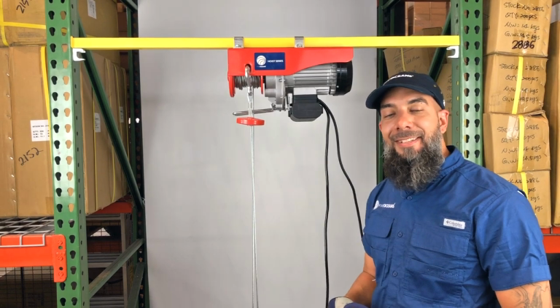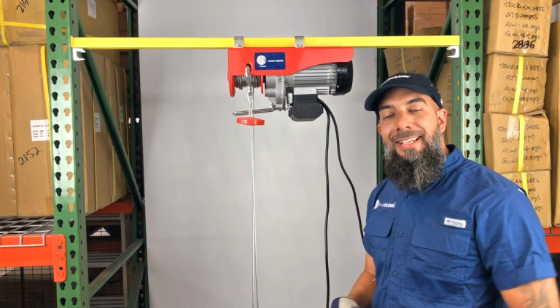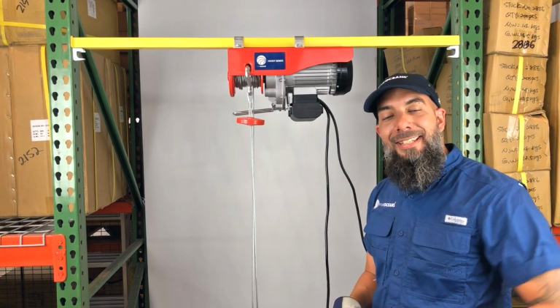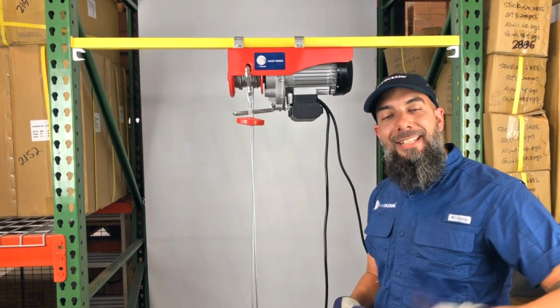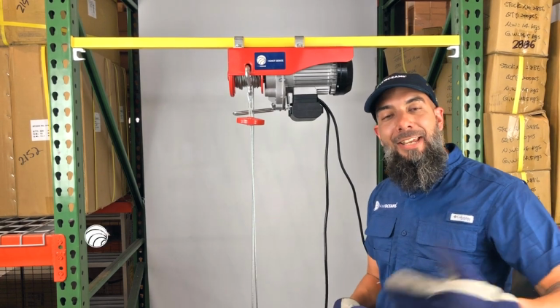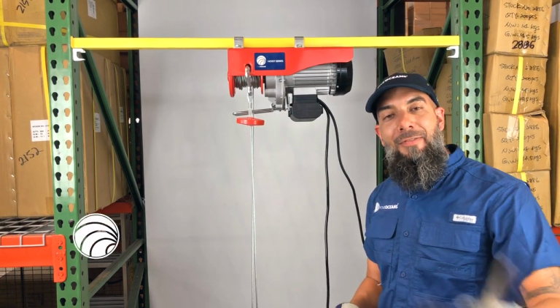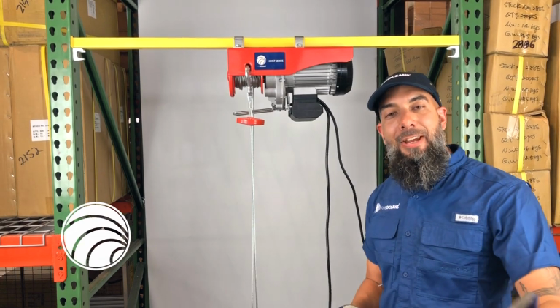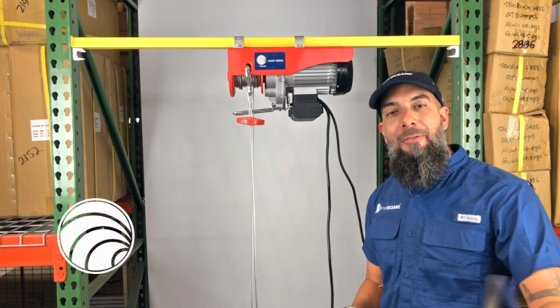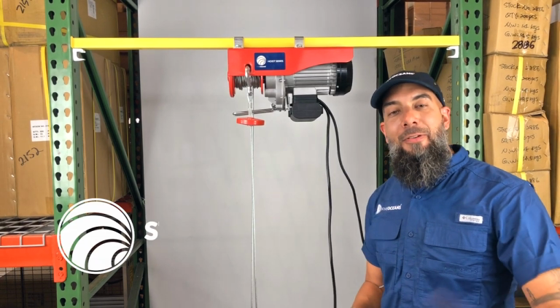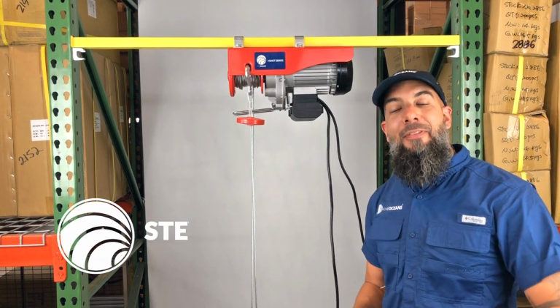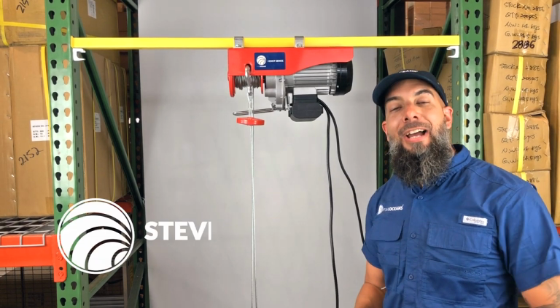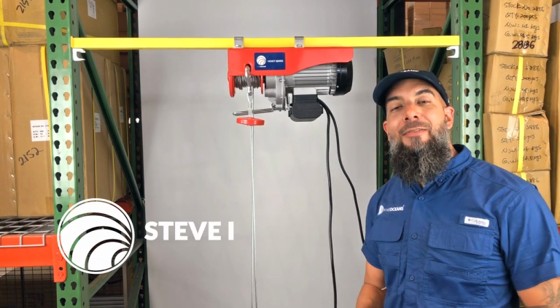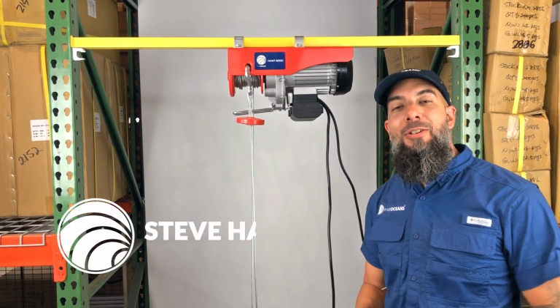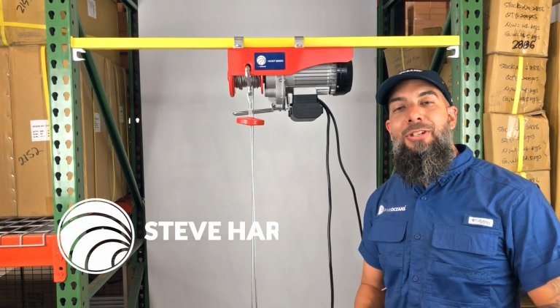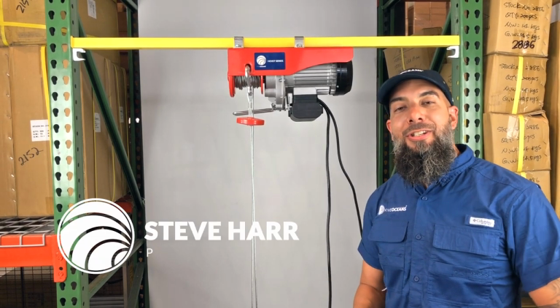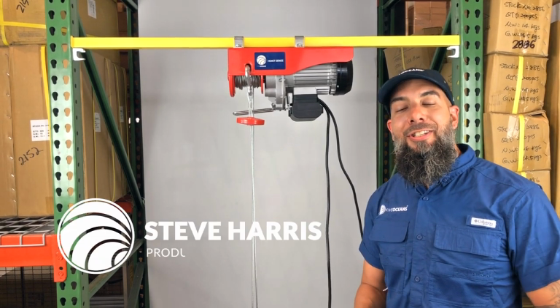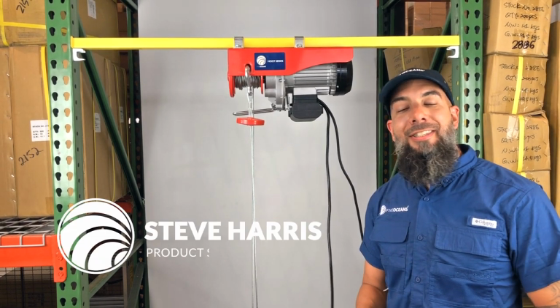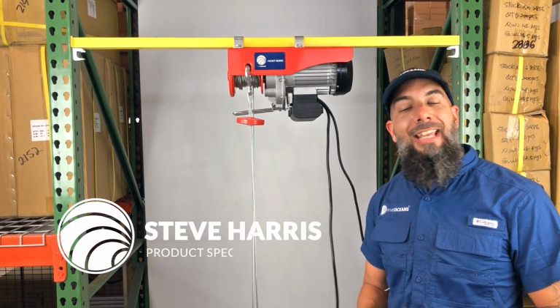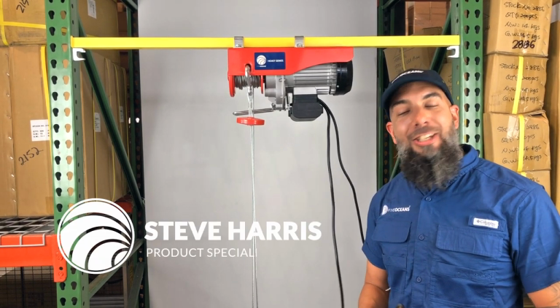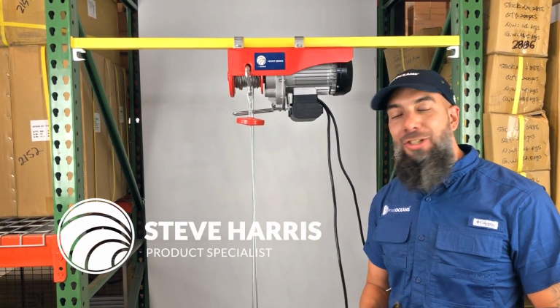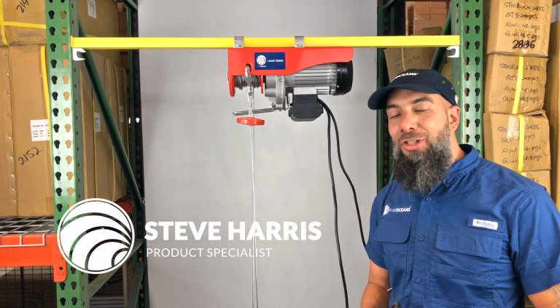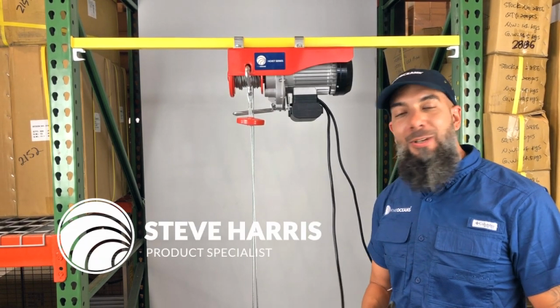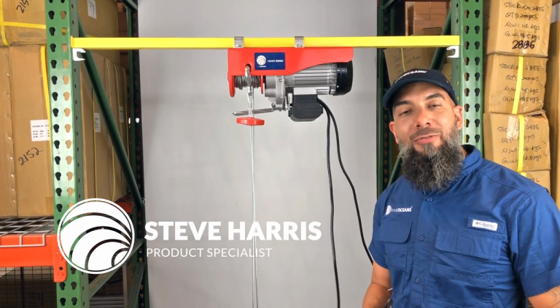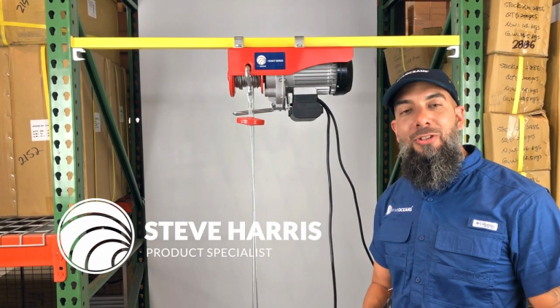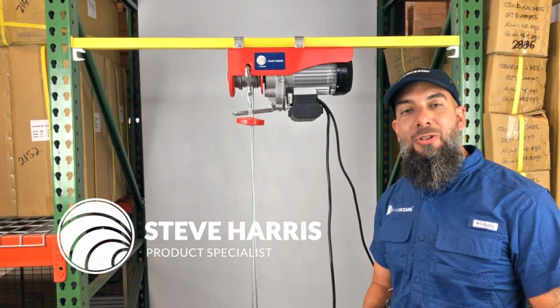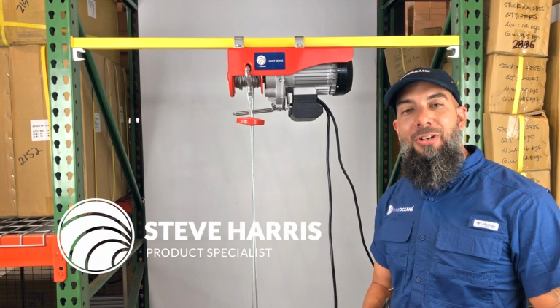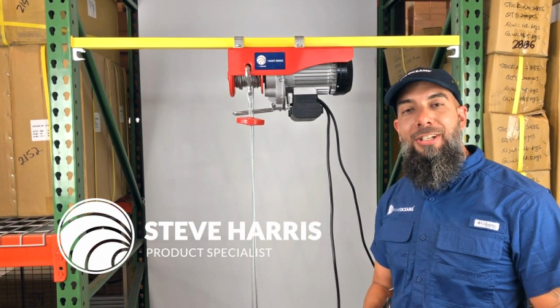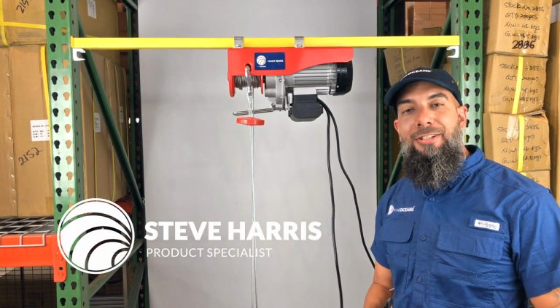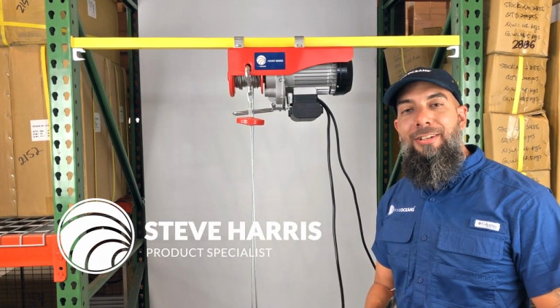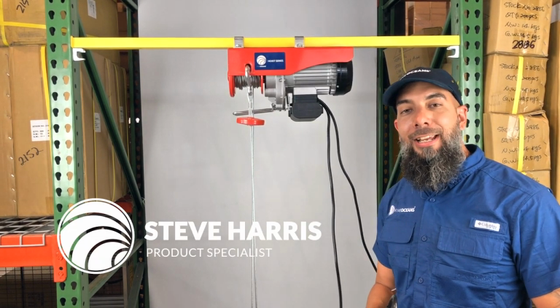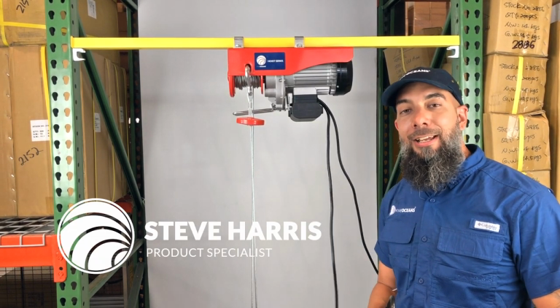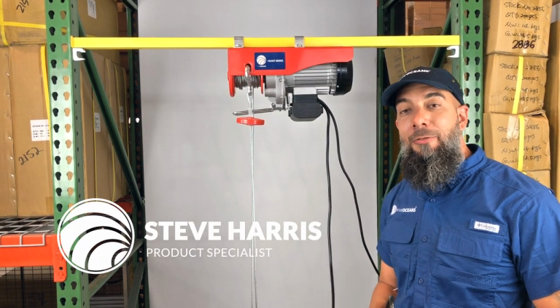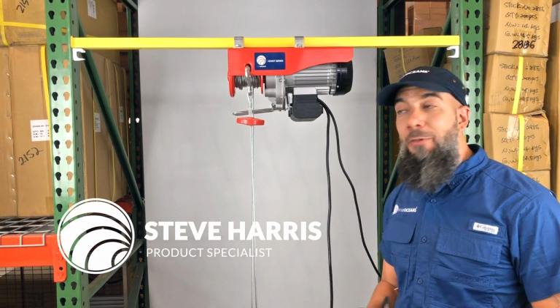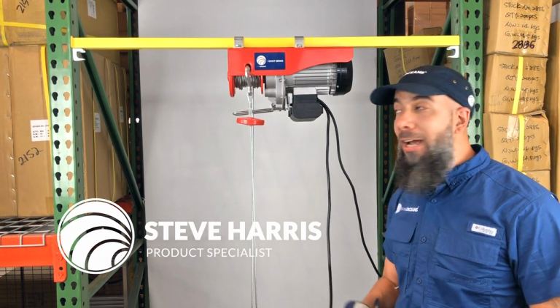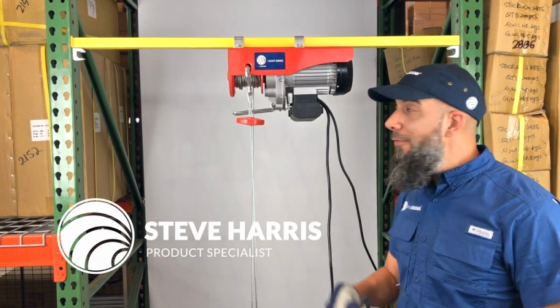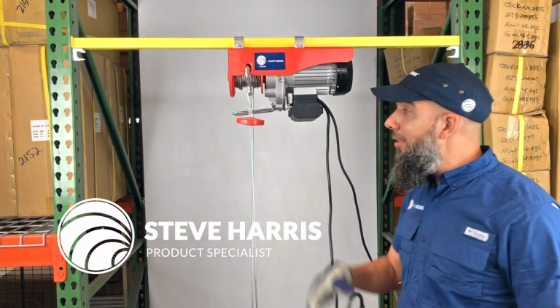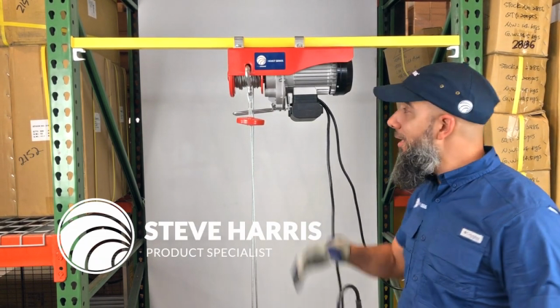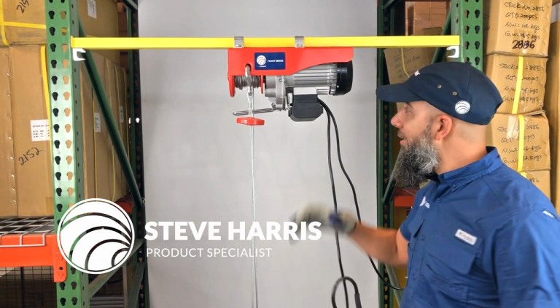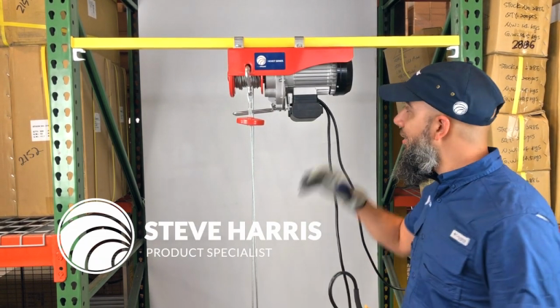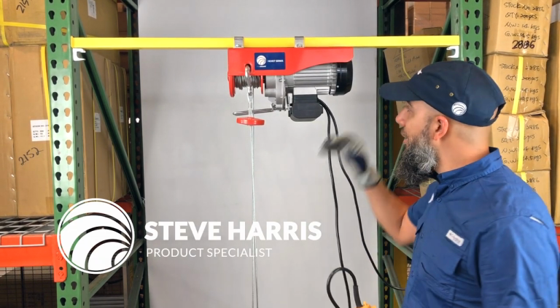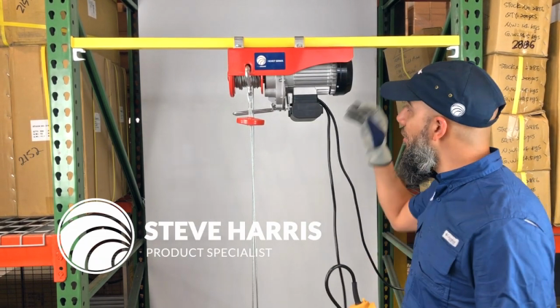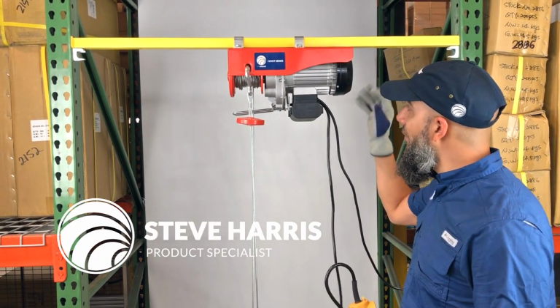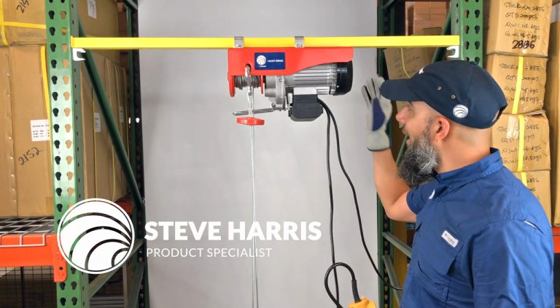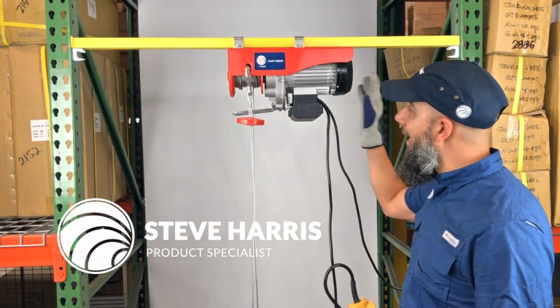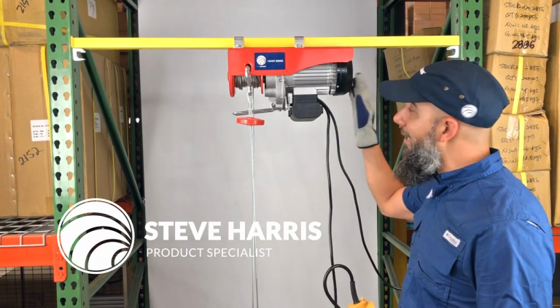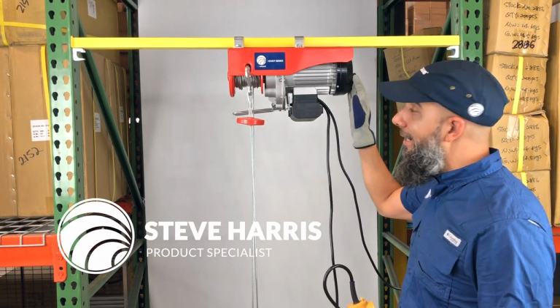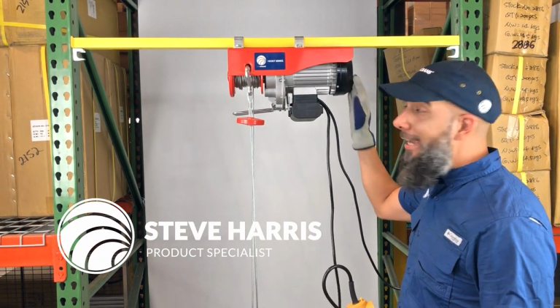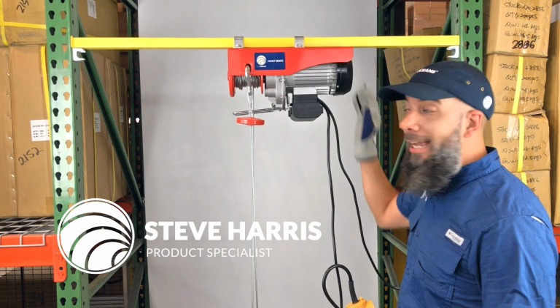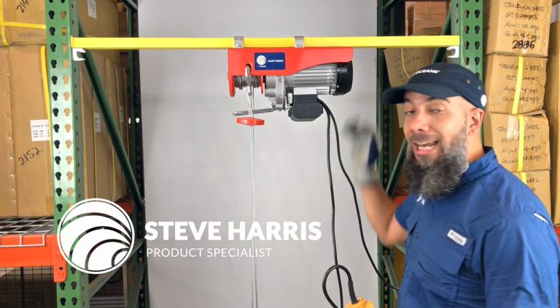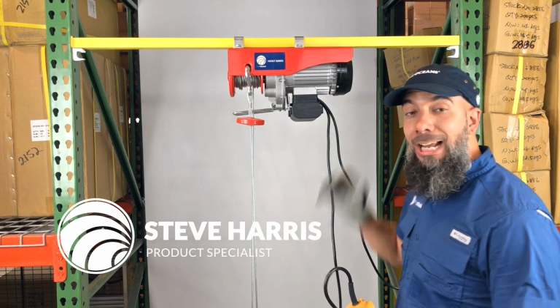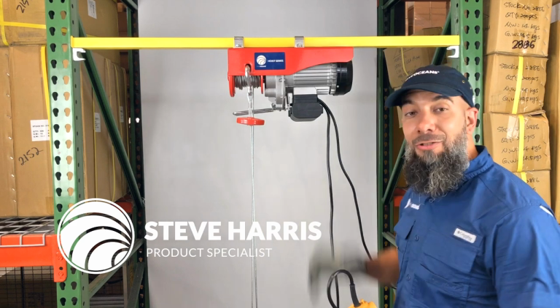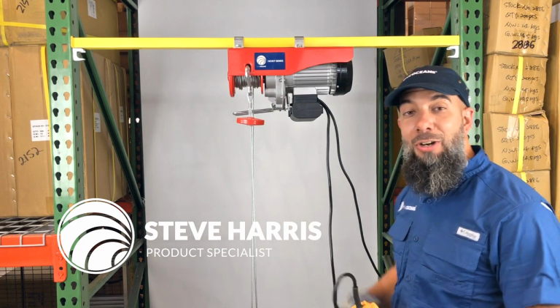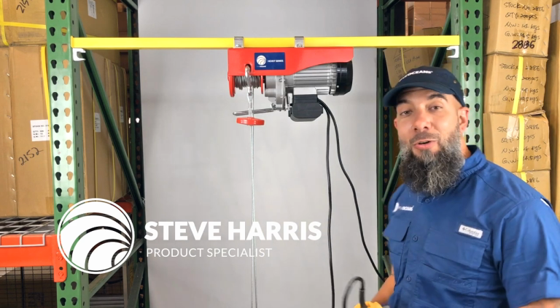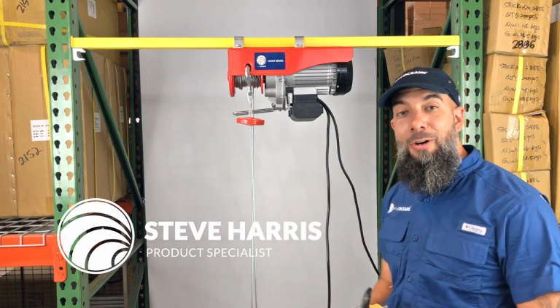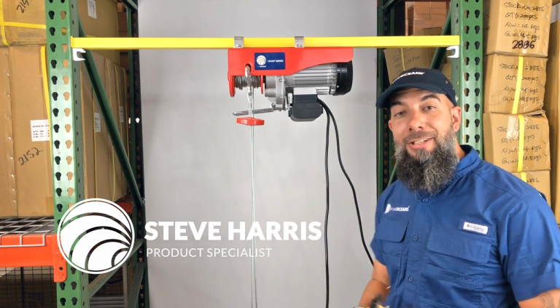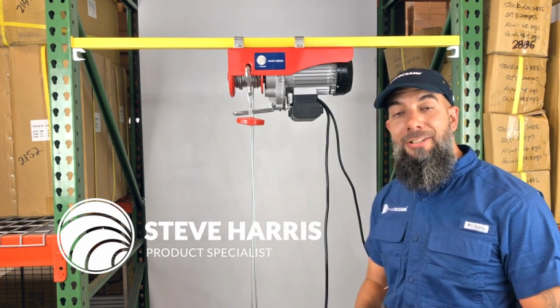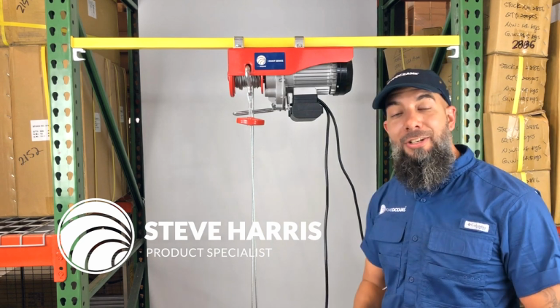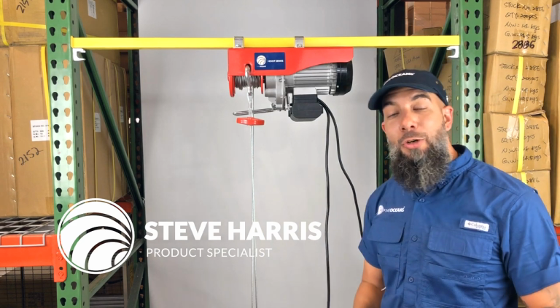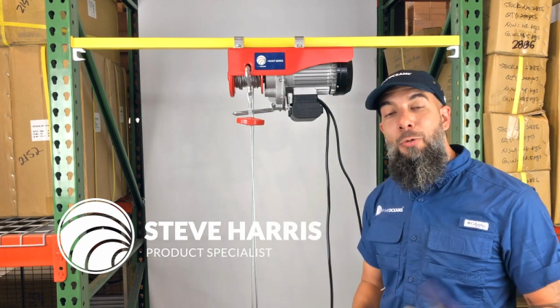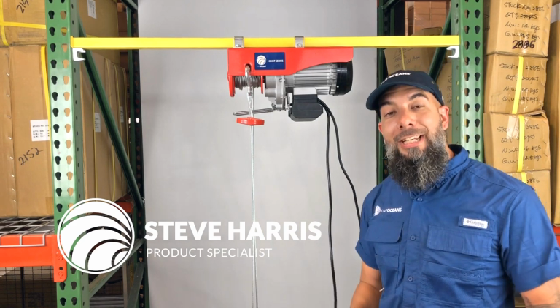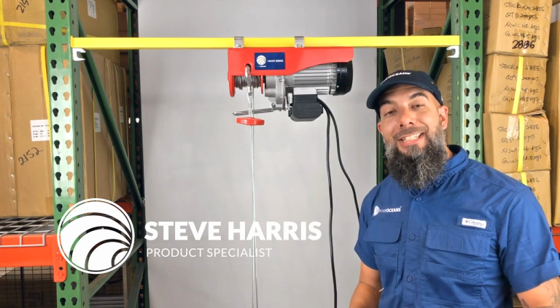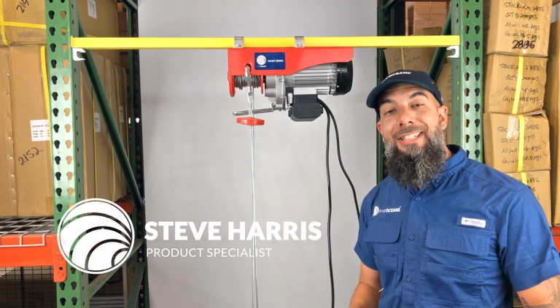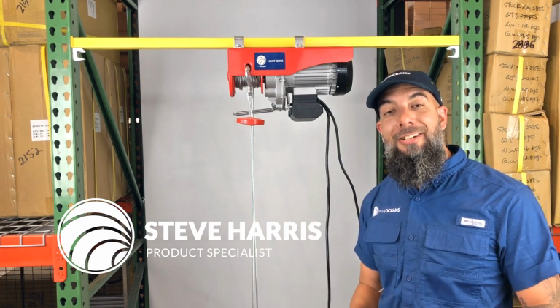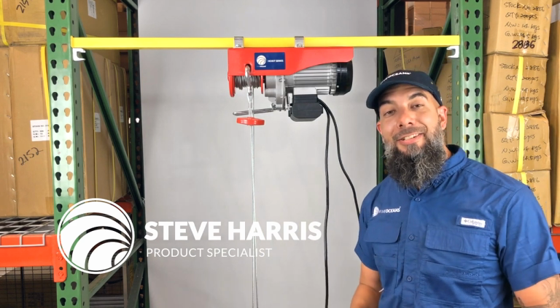Steve here with Five Oceans. Thank you so much for joining us today. We have with us the Overhead Electric Hoist Crane Series.